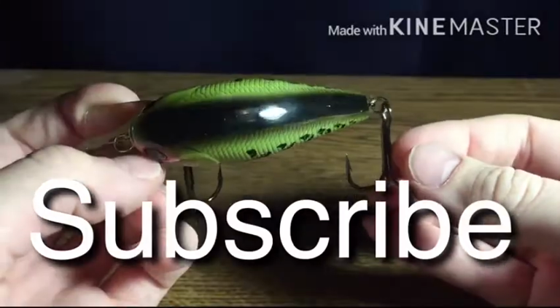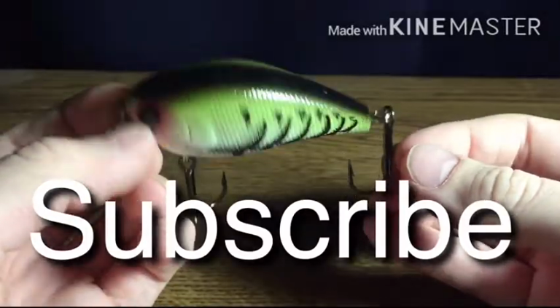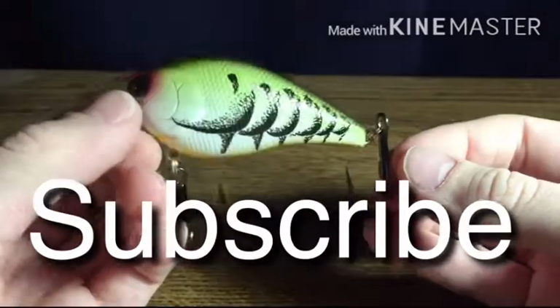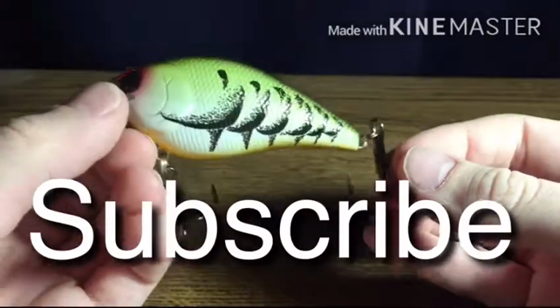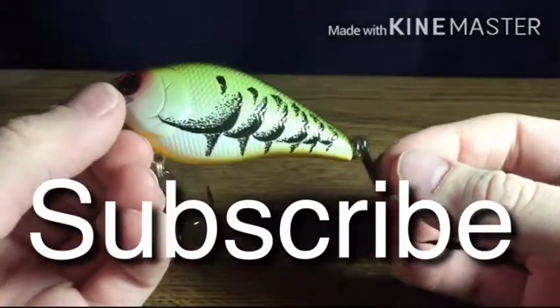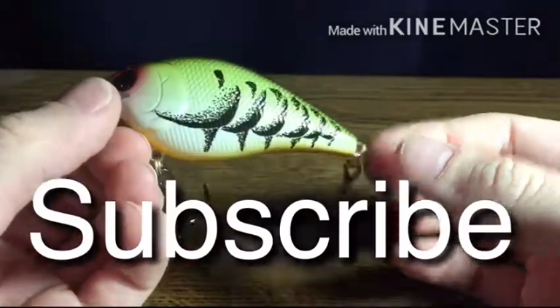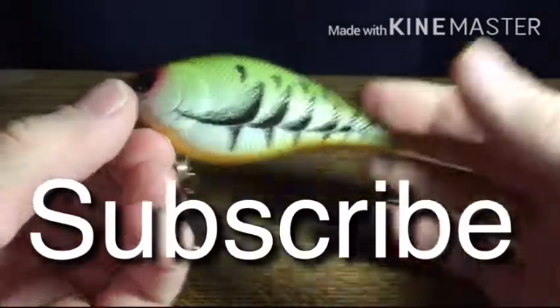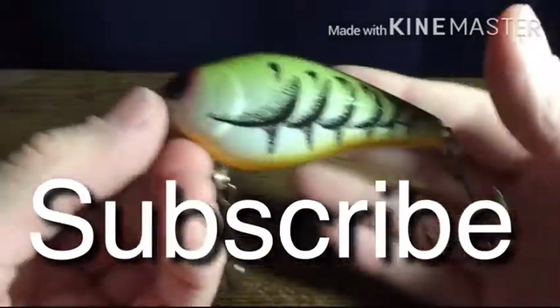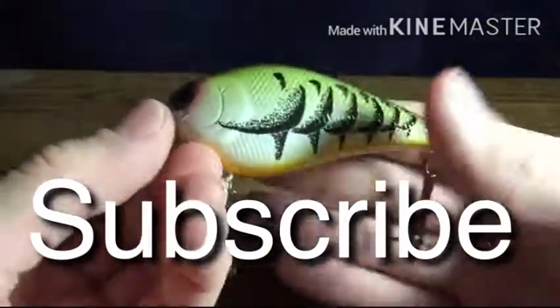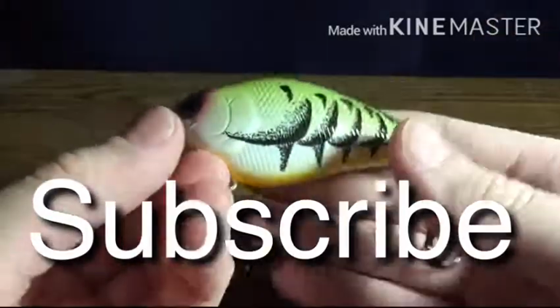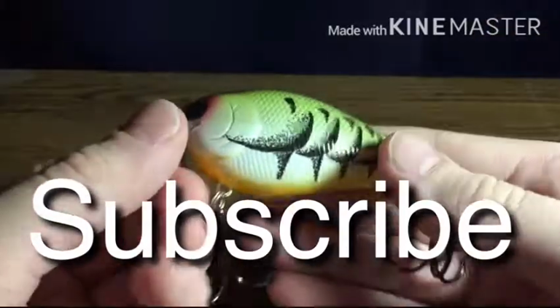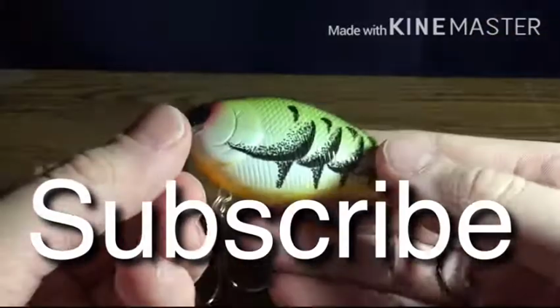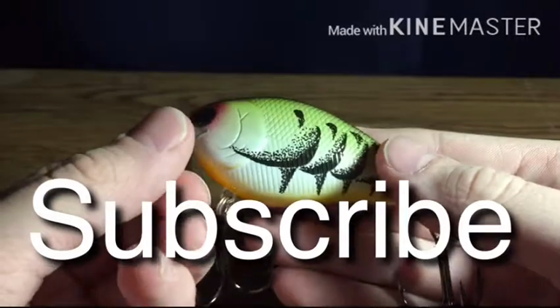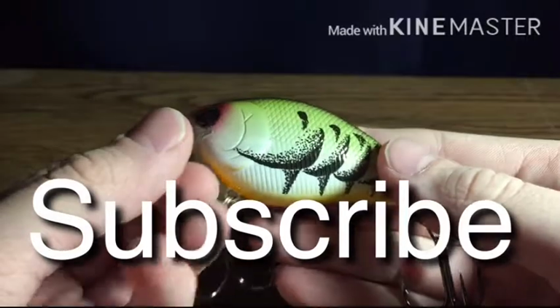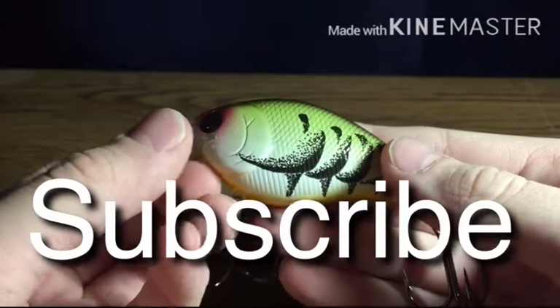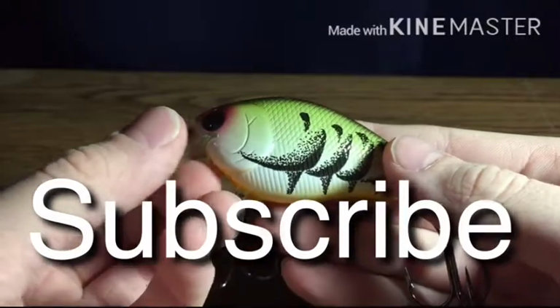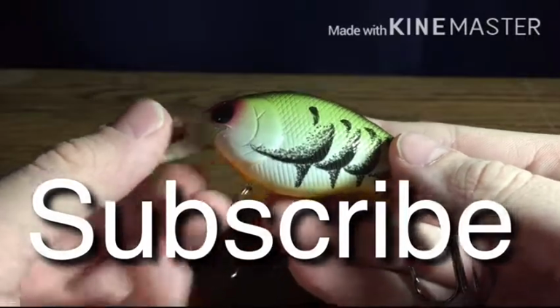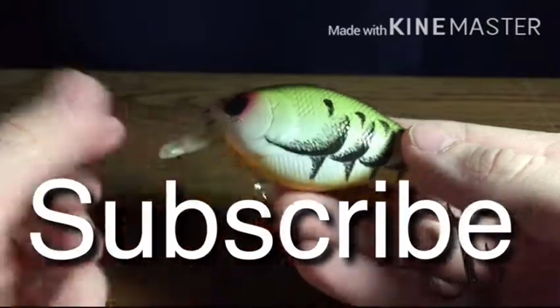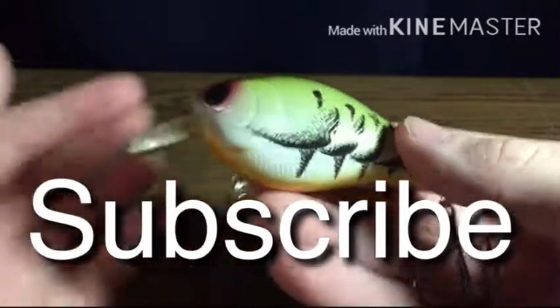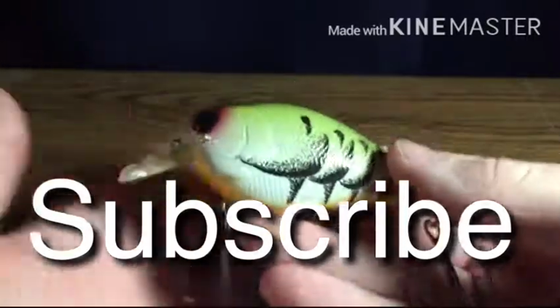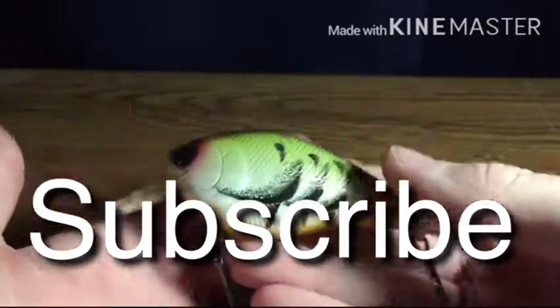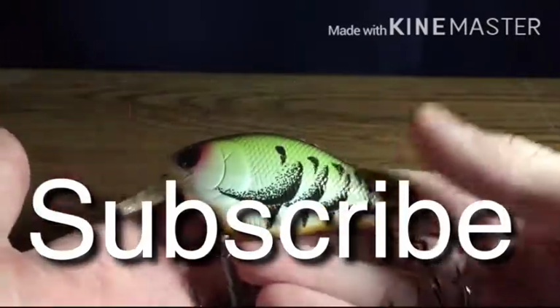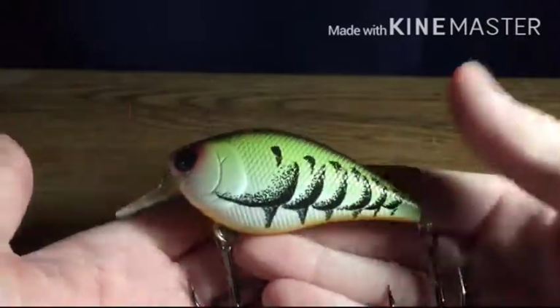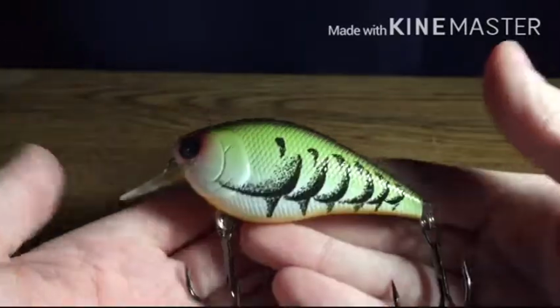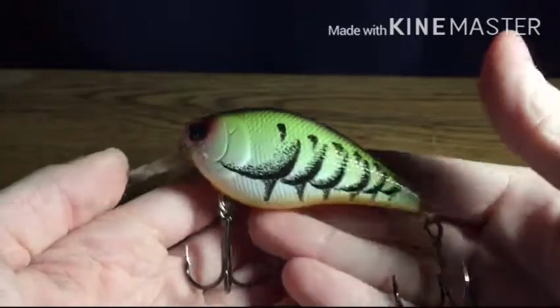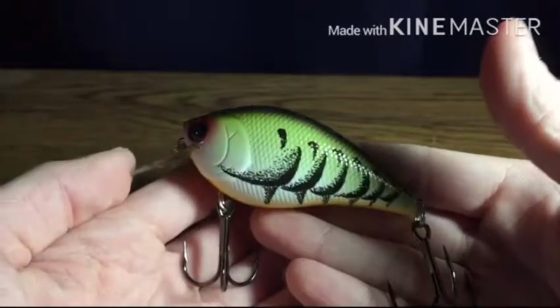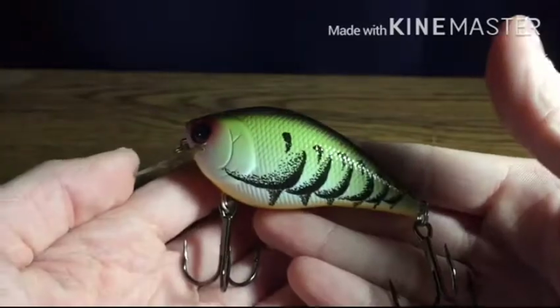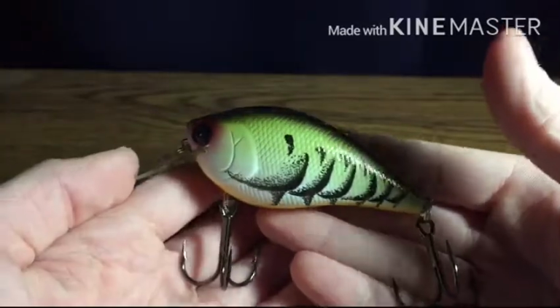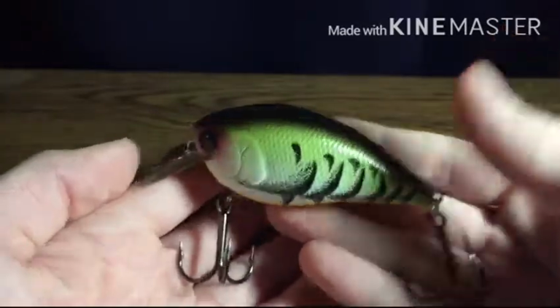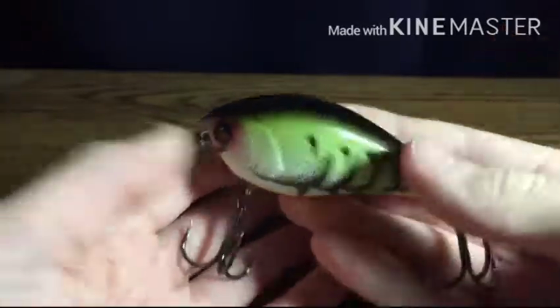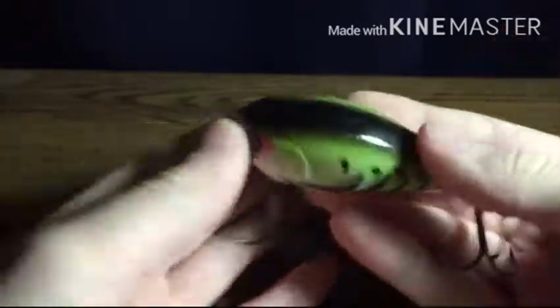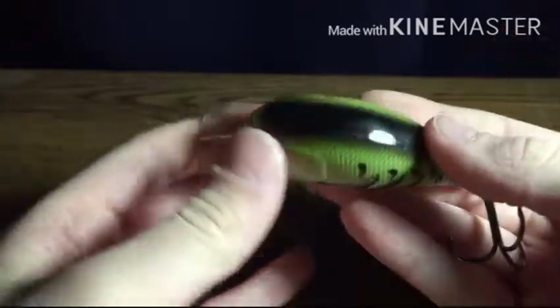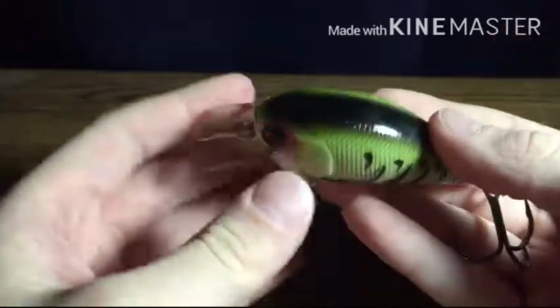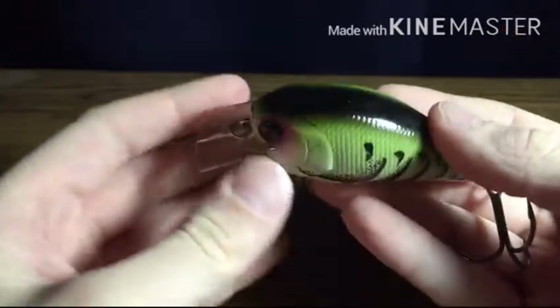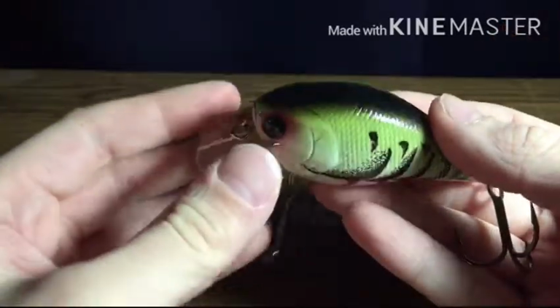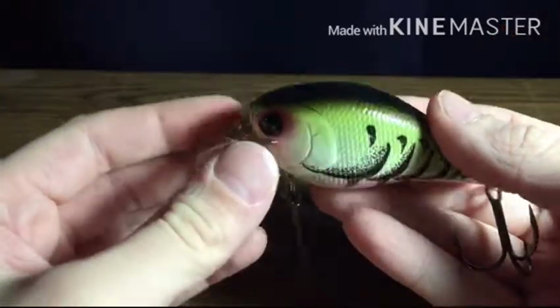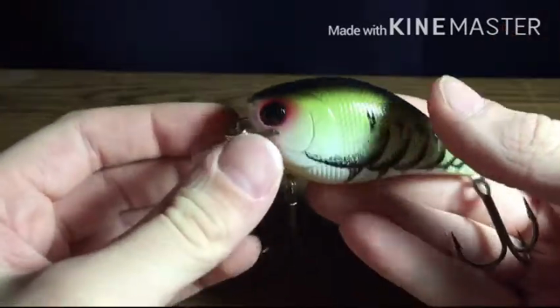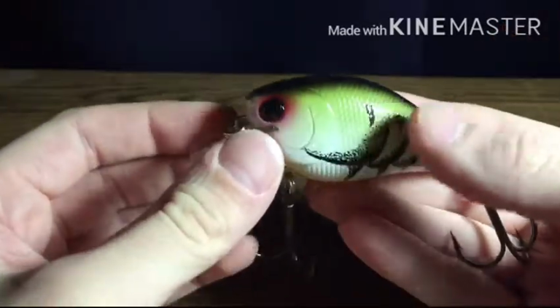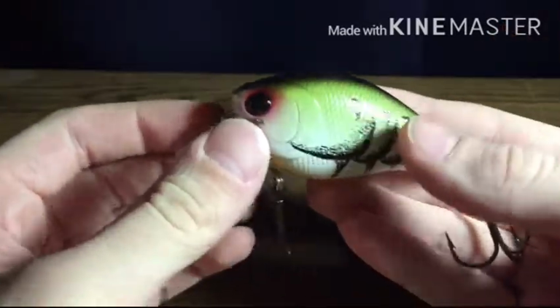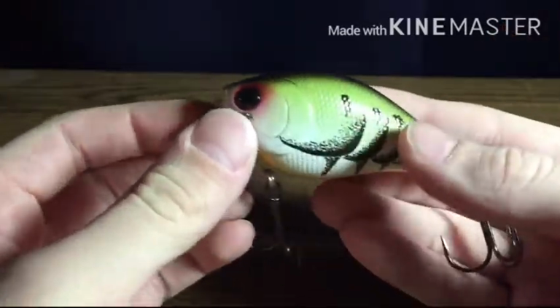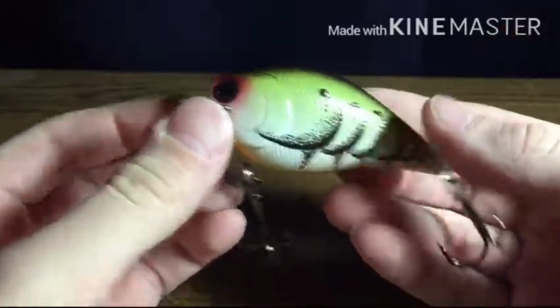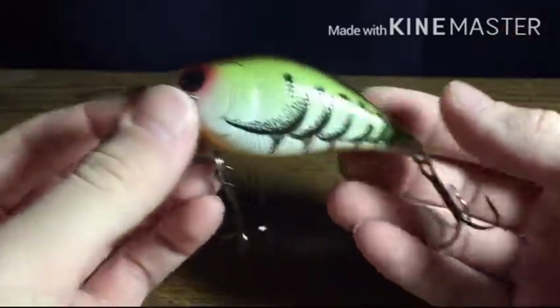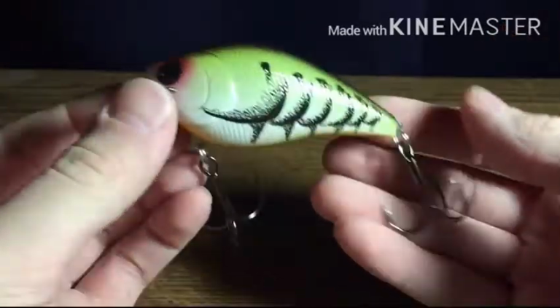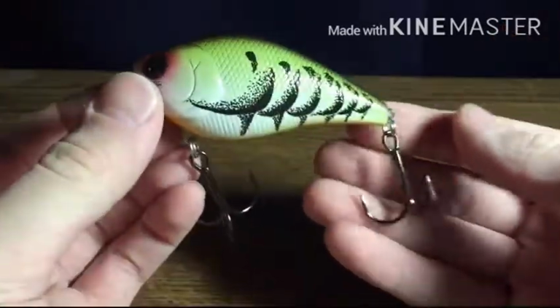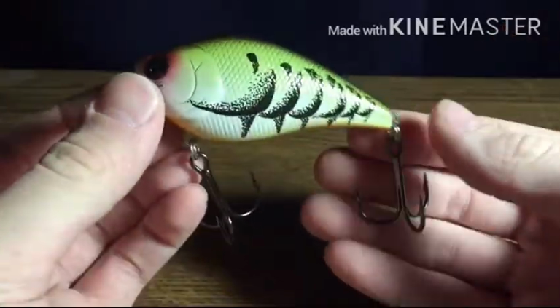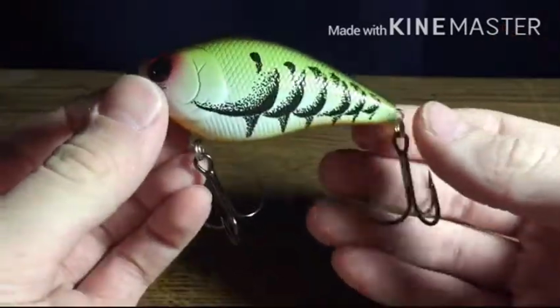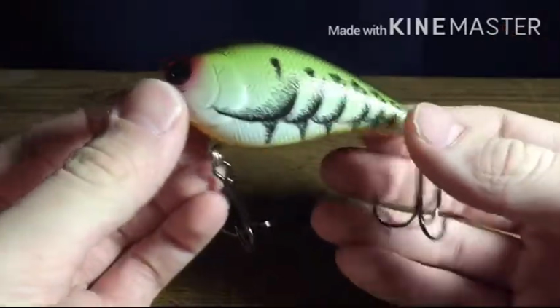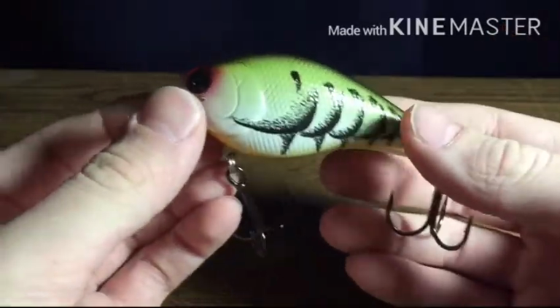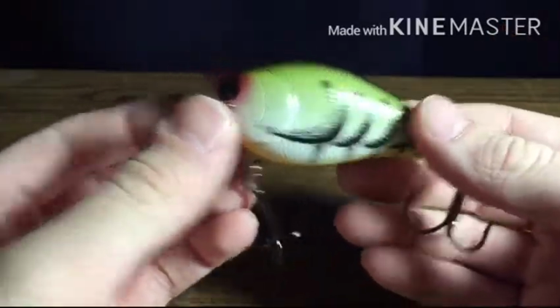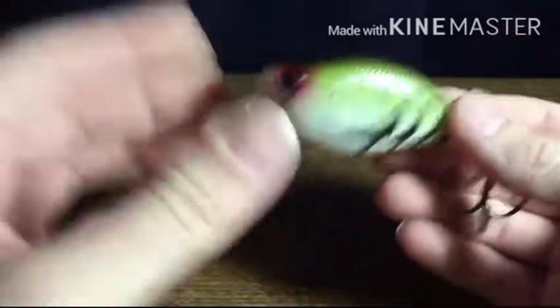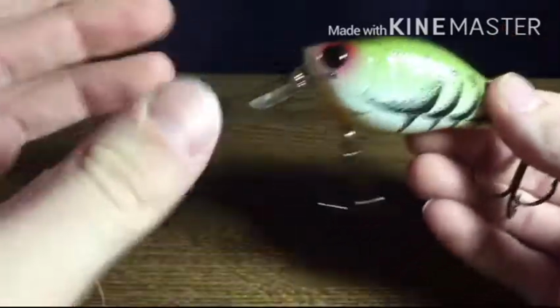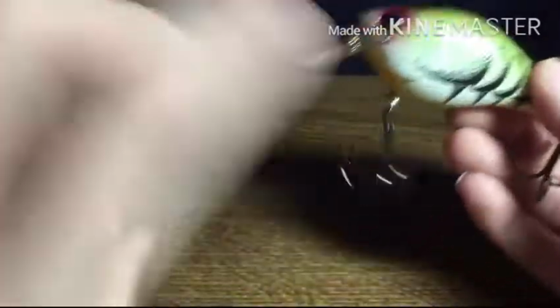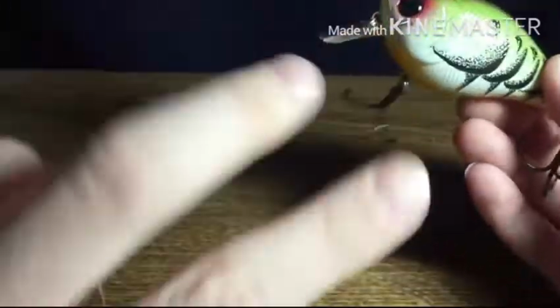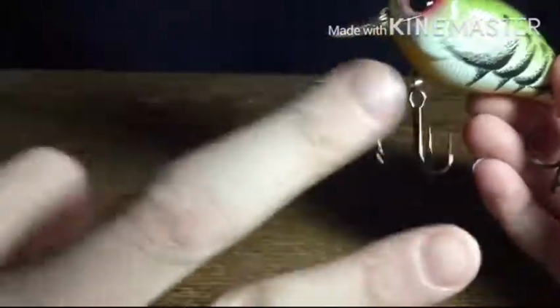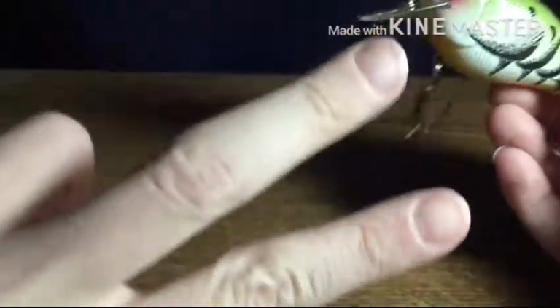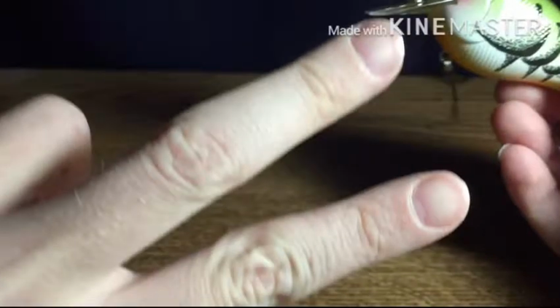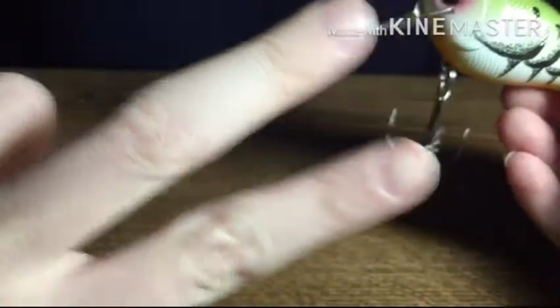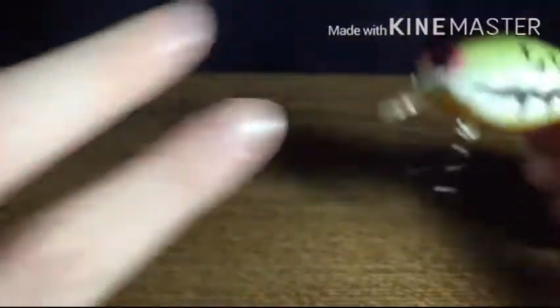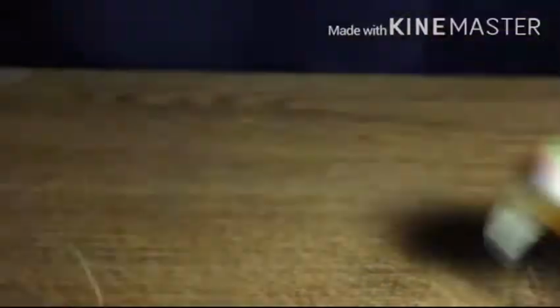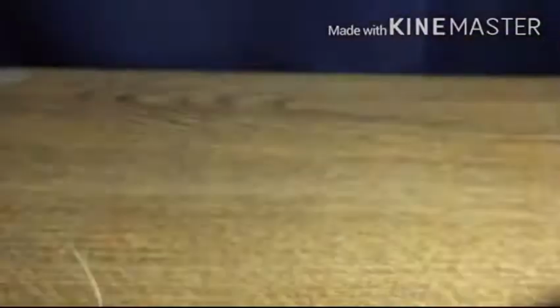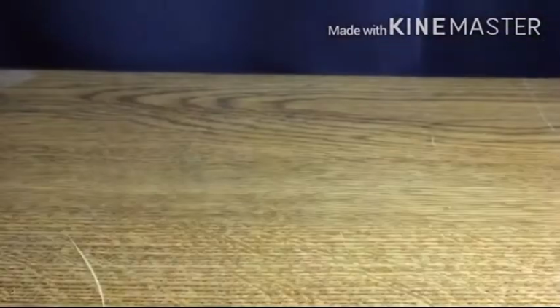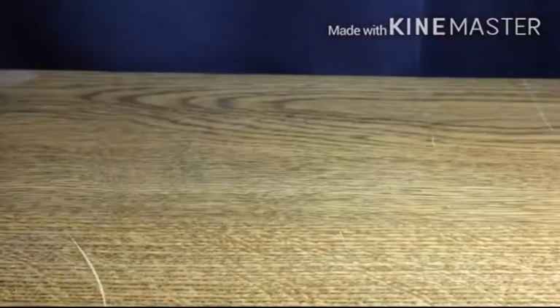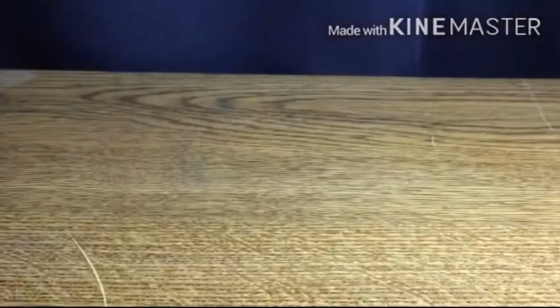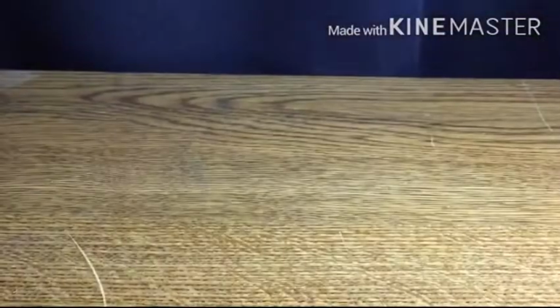So yeah, that is the bait review episode 2. Stay tuned for episode 3, and peace out and subscribe. Bye.